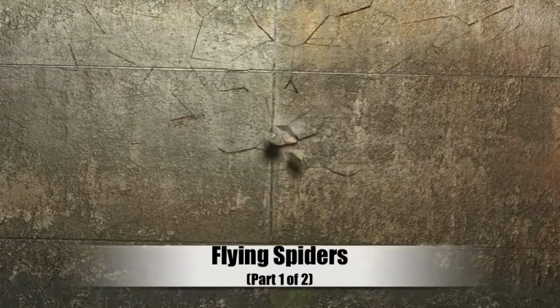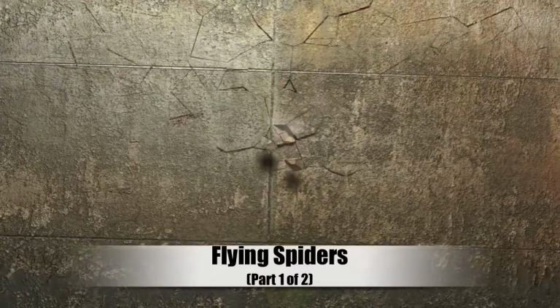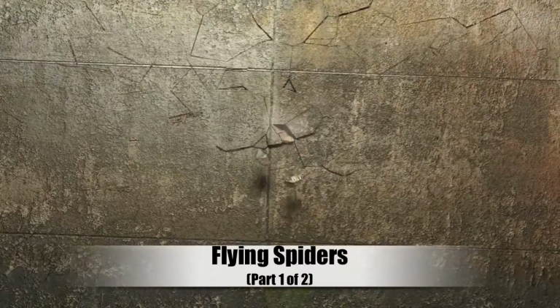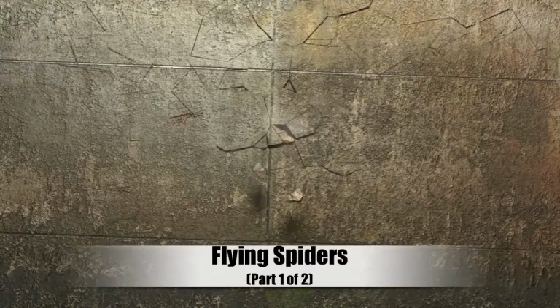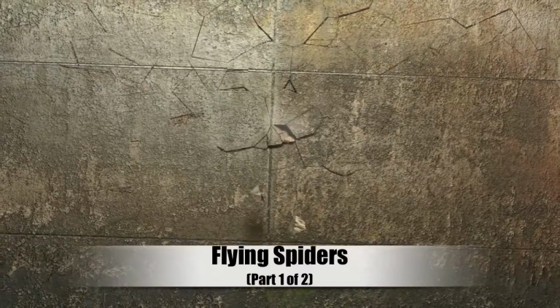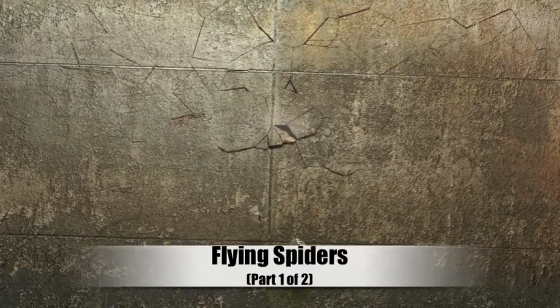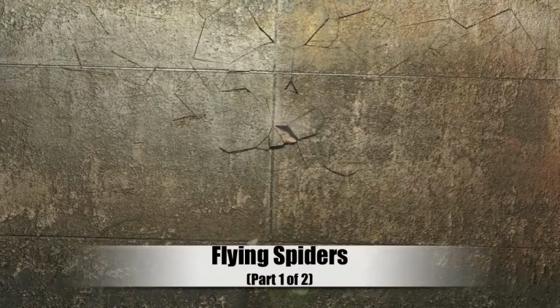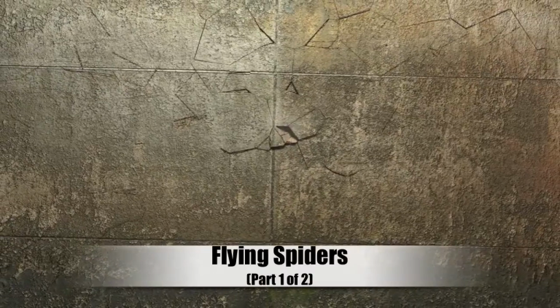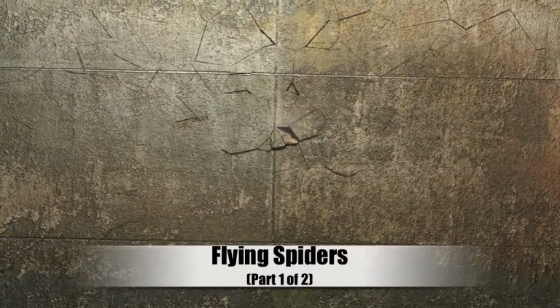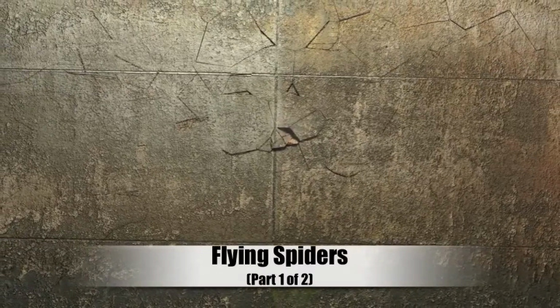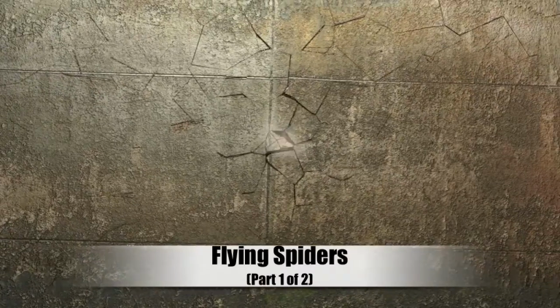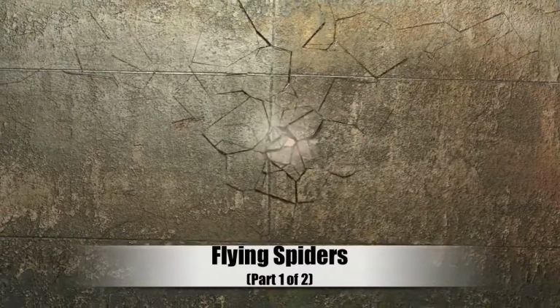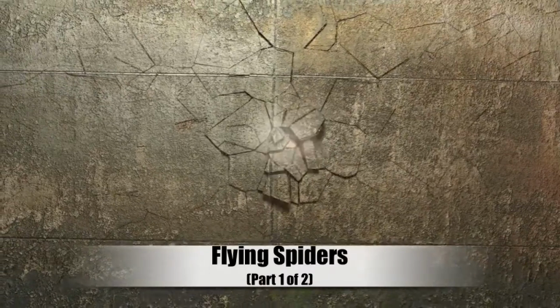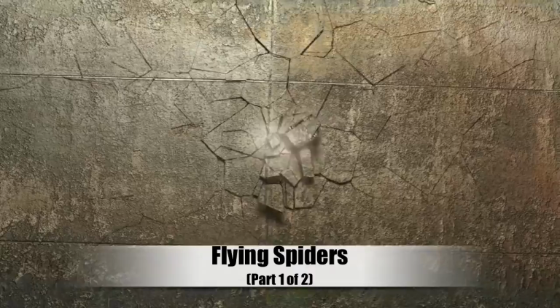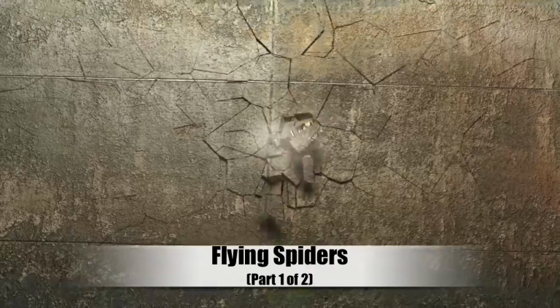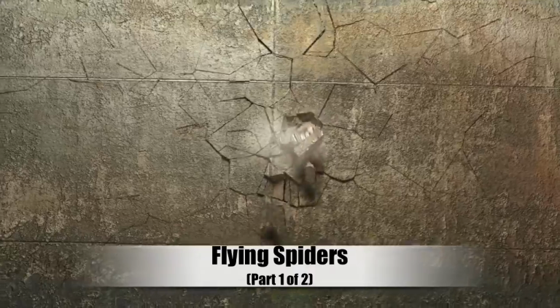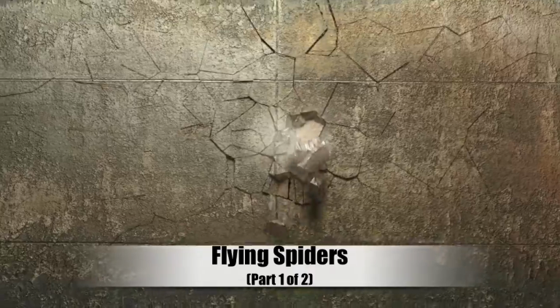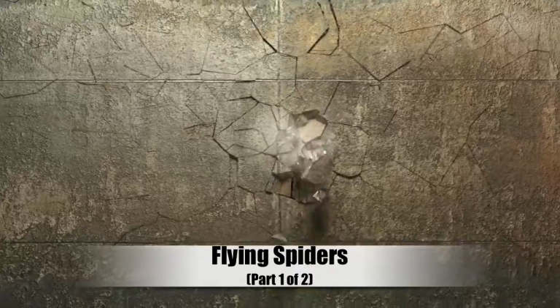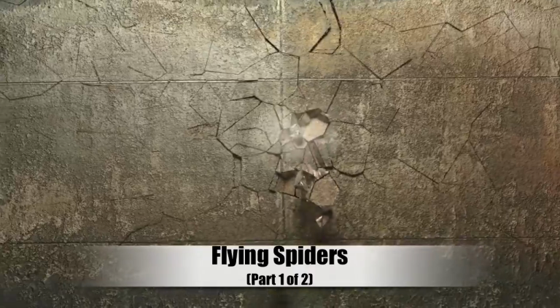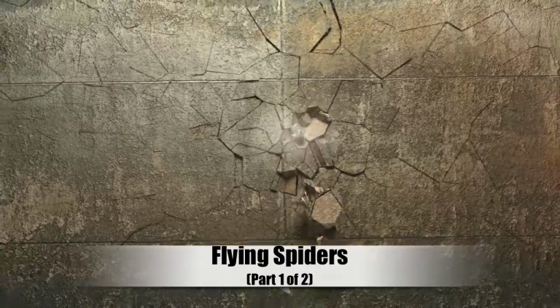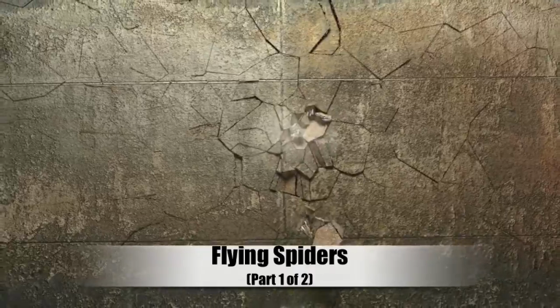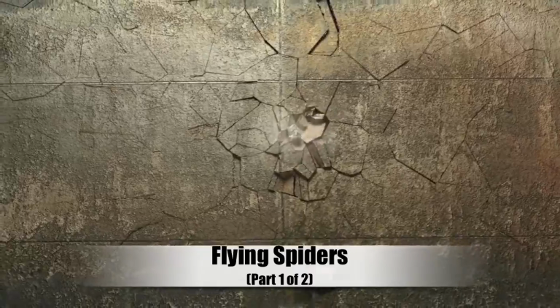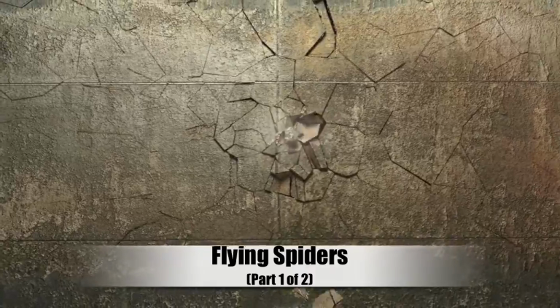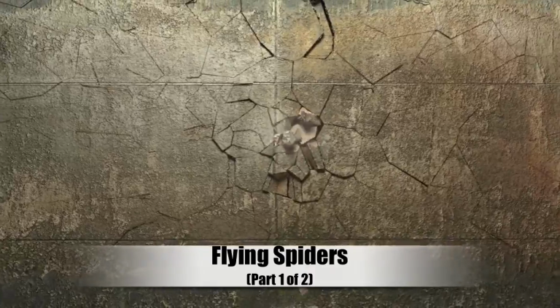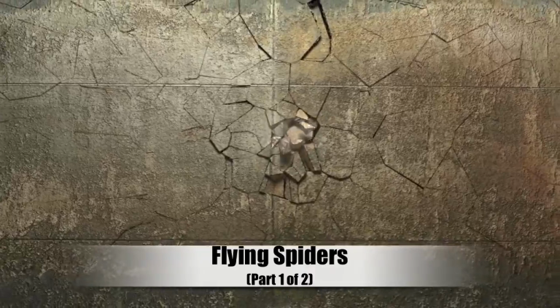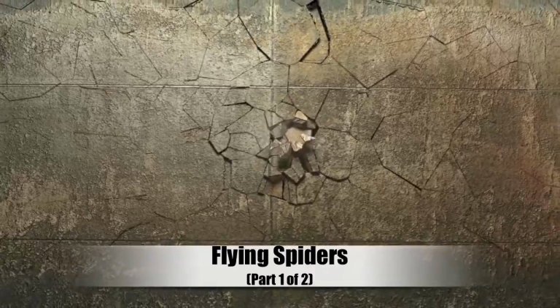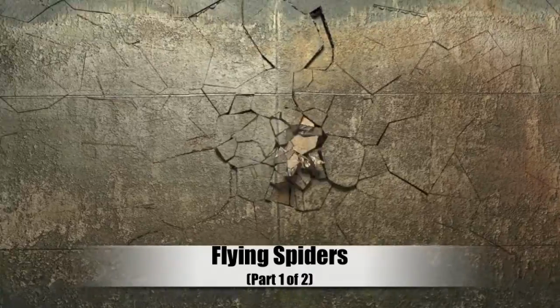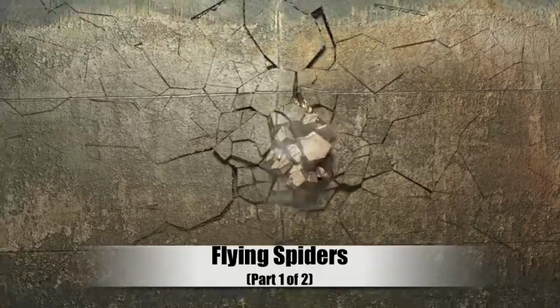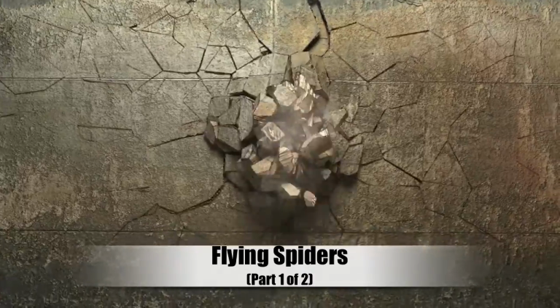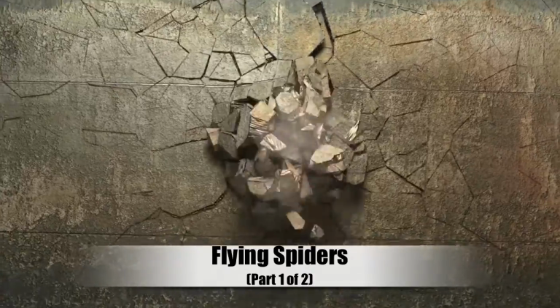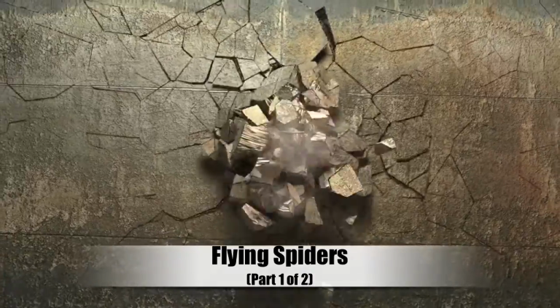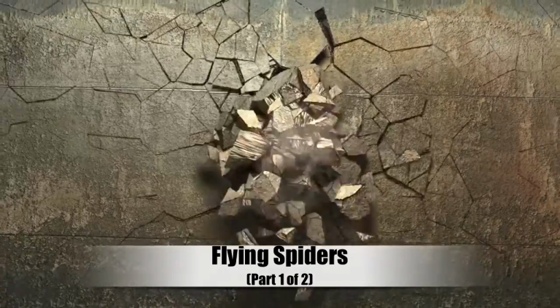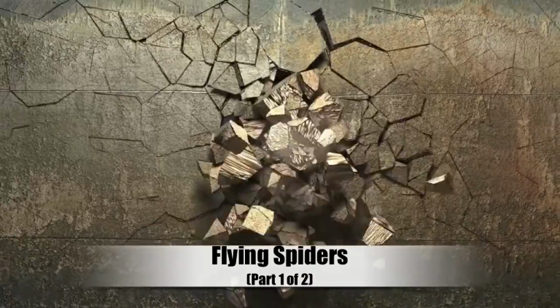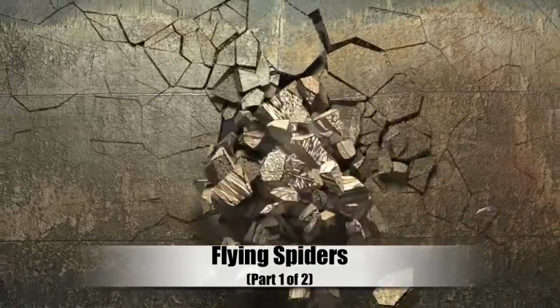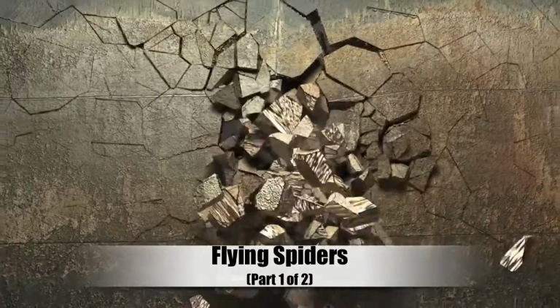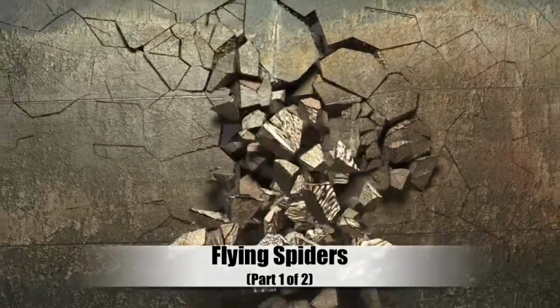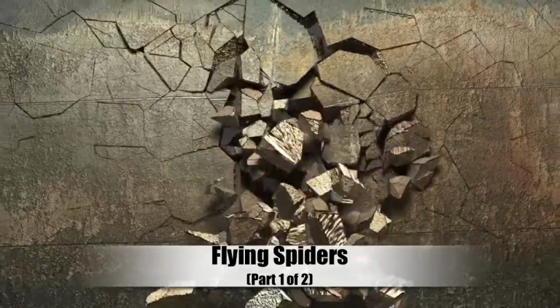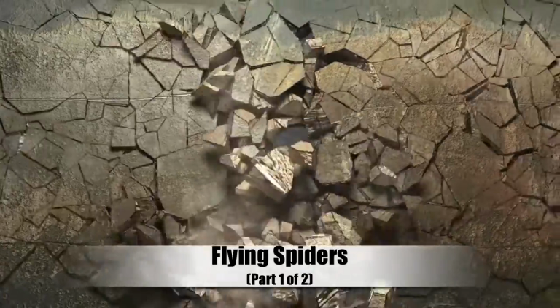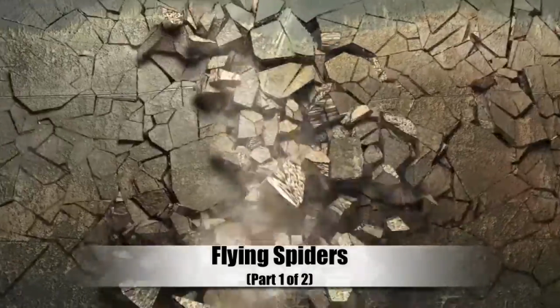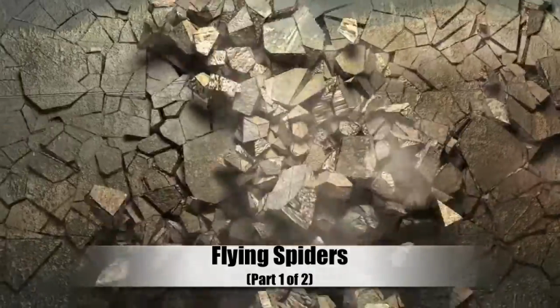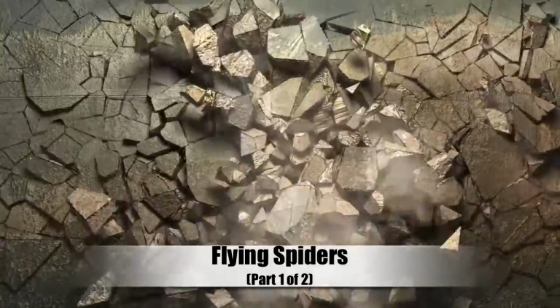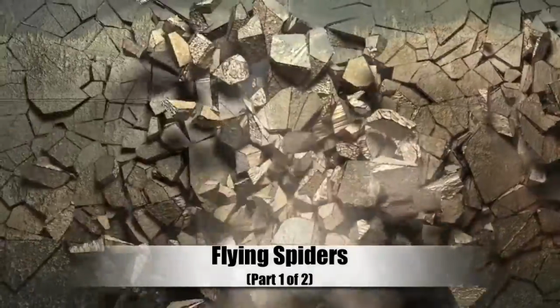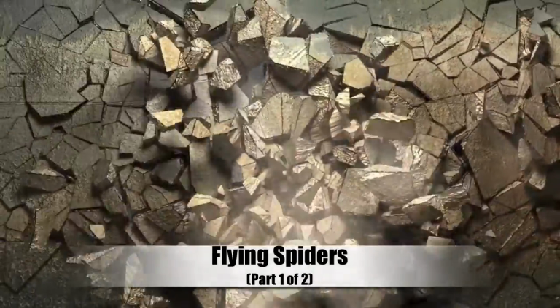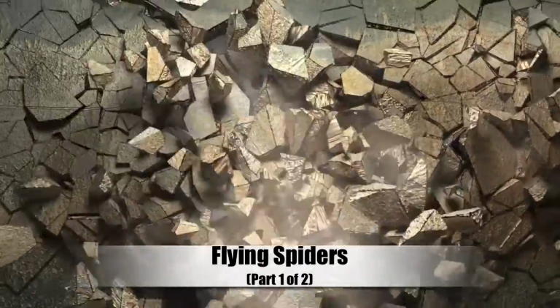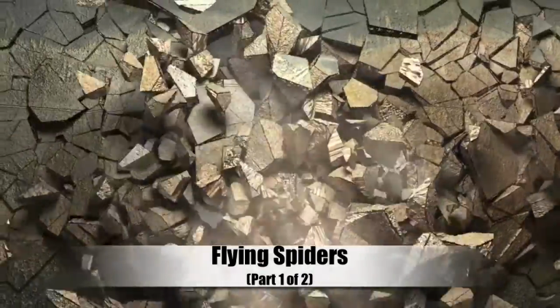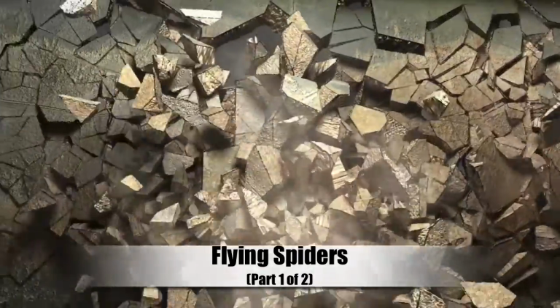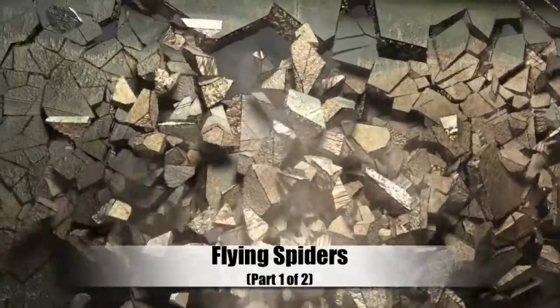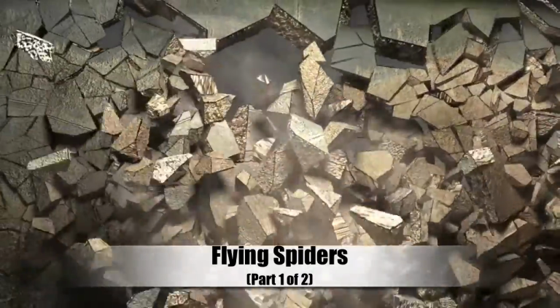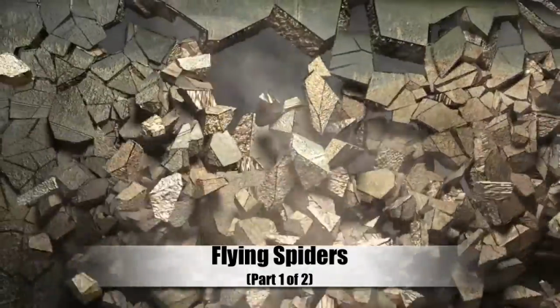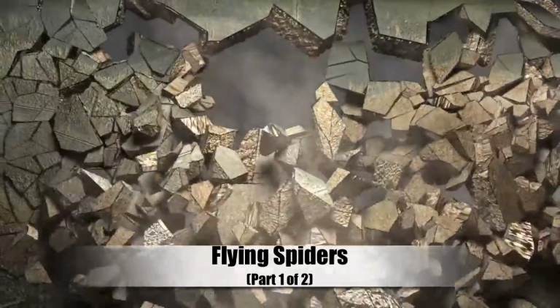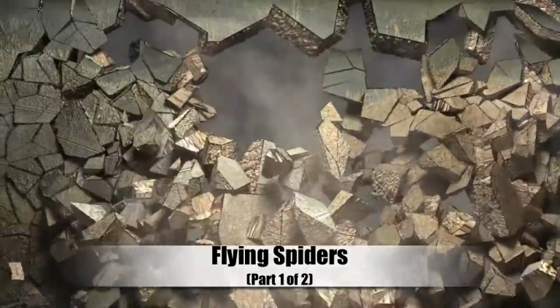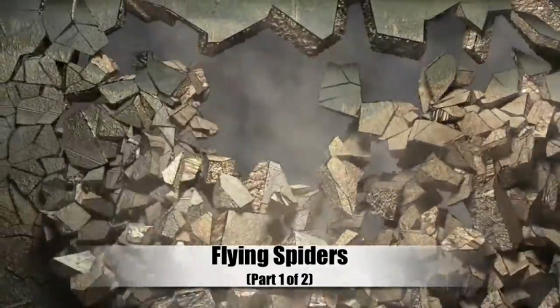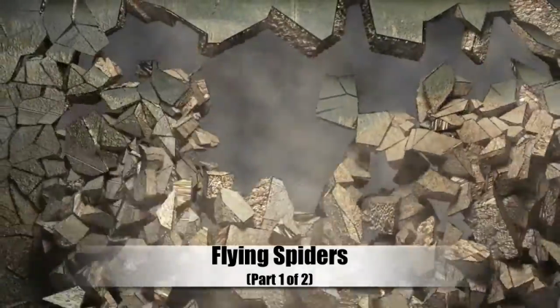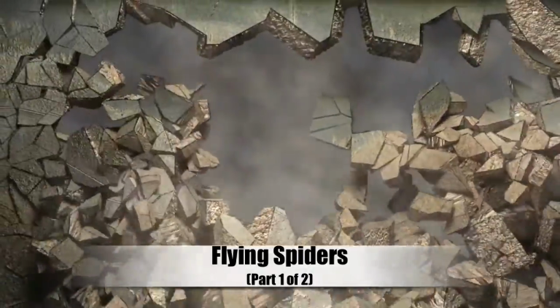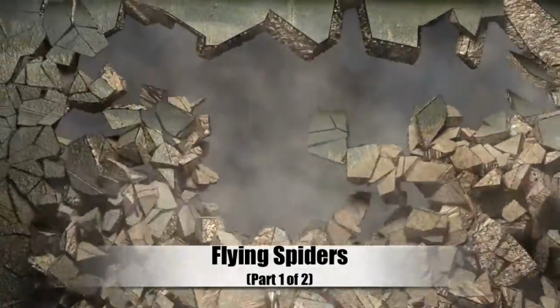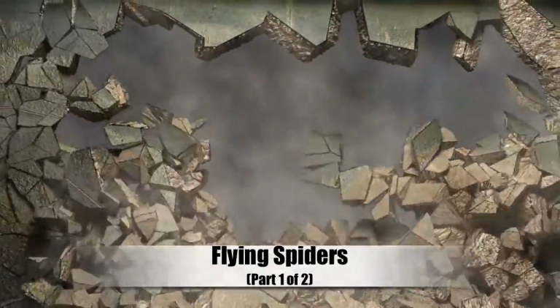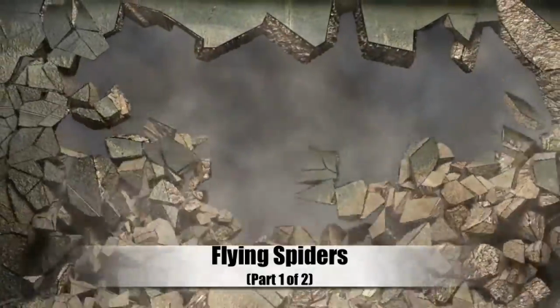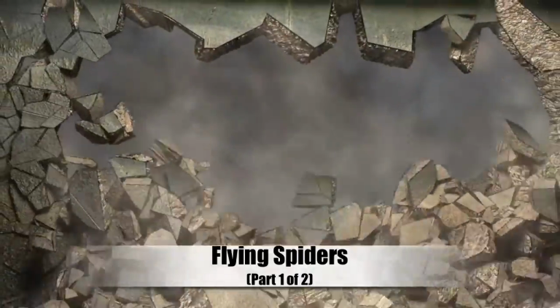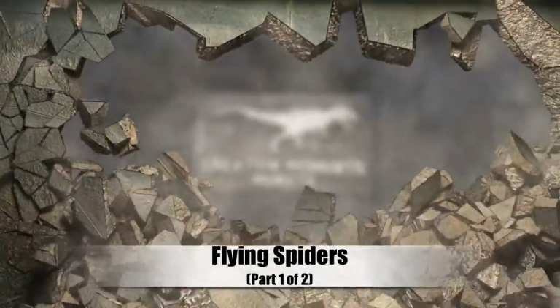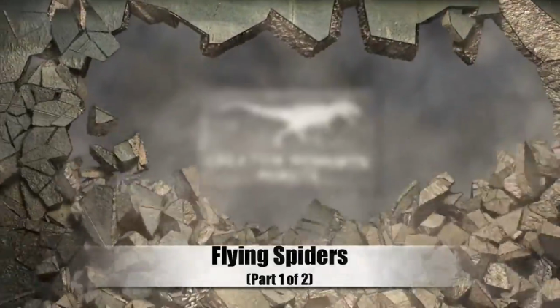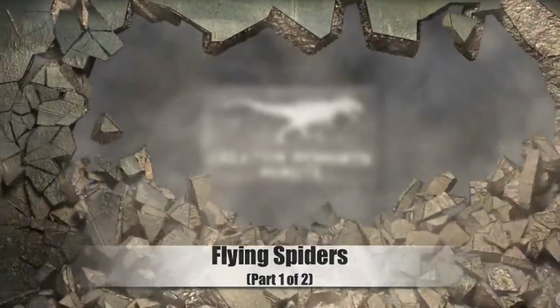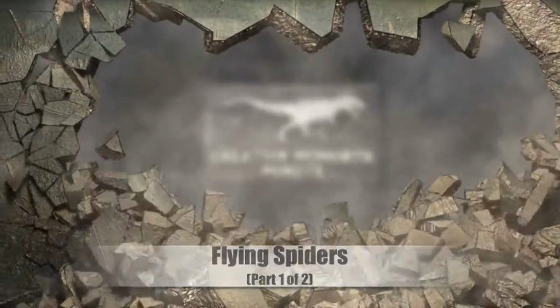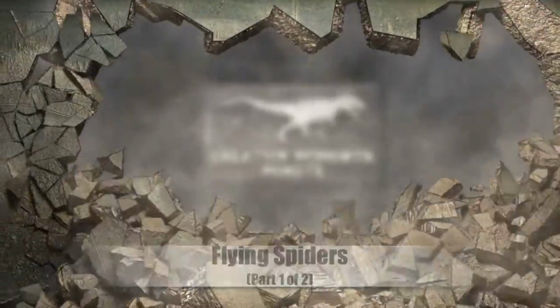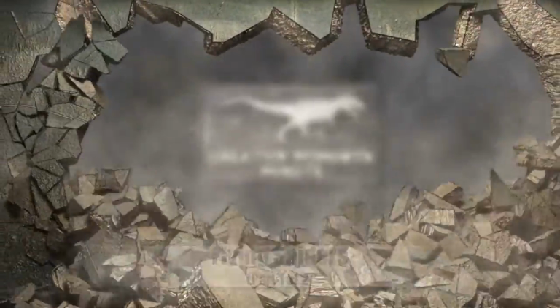Spider silk is a silent witness to the incredible ingenuity of our creator. This is the Creation Moments Minute.